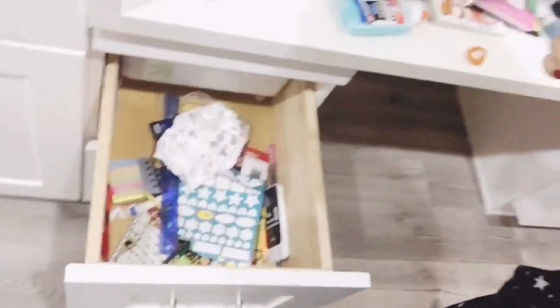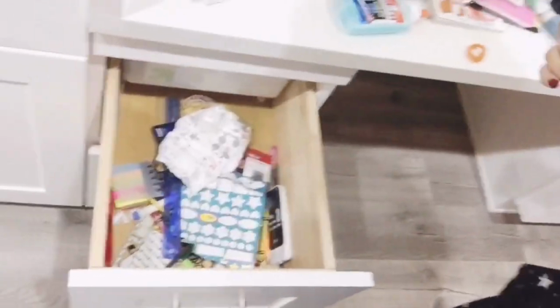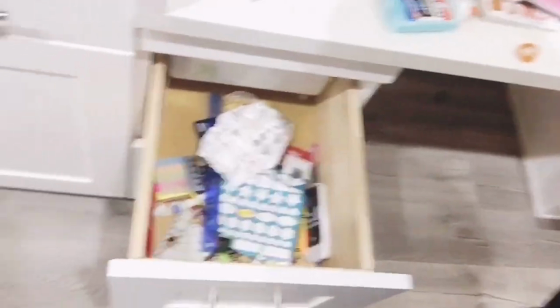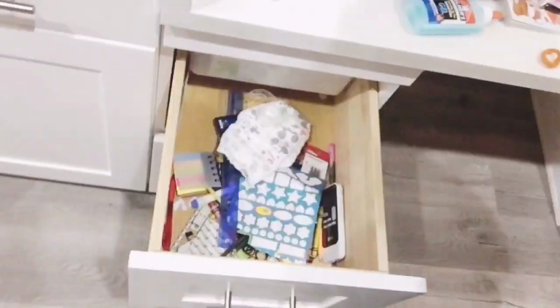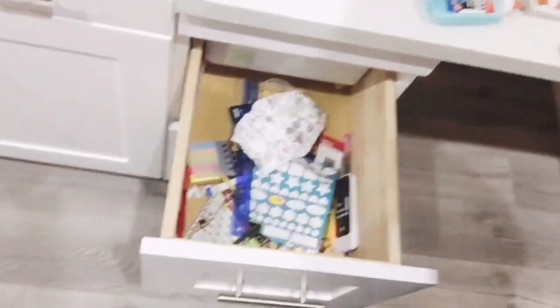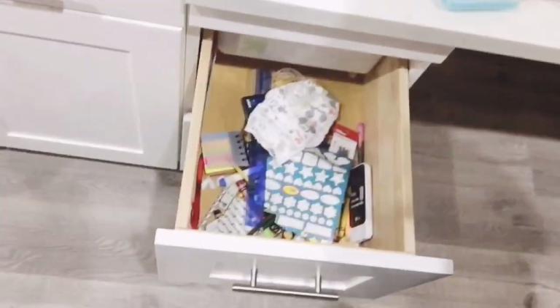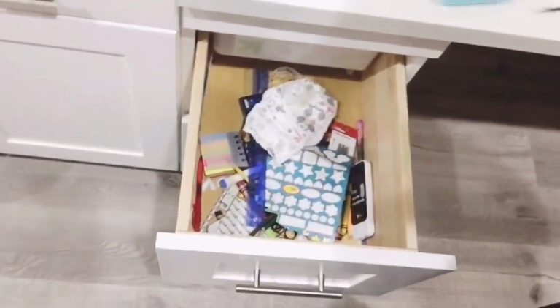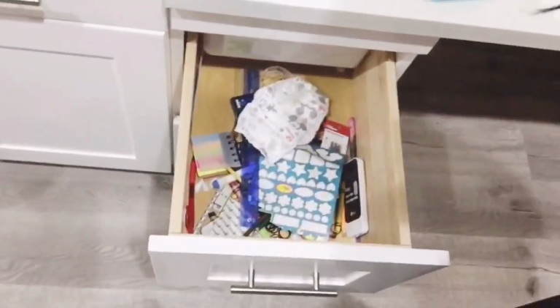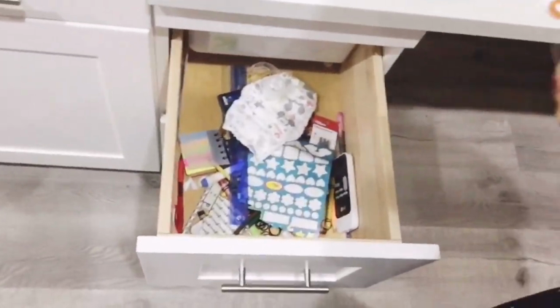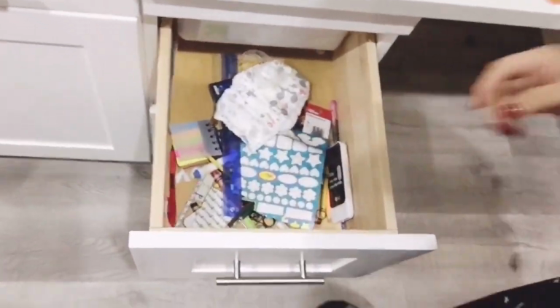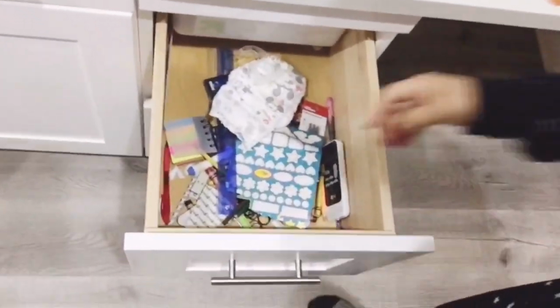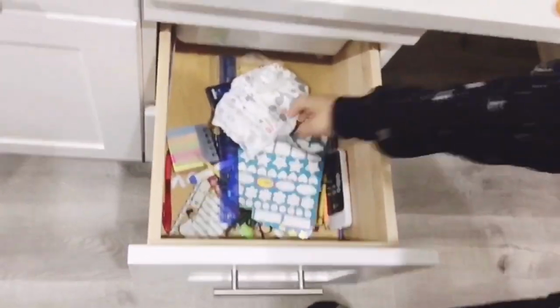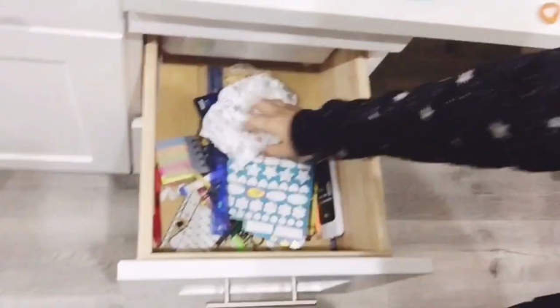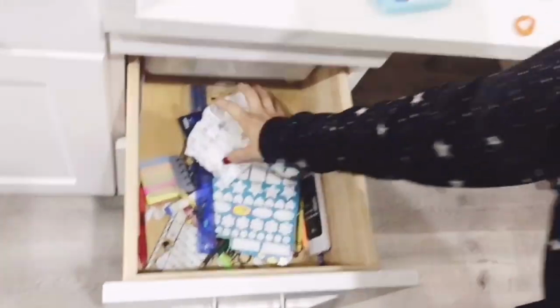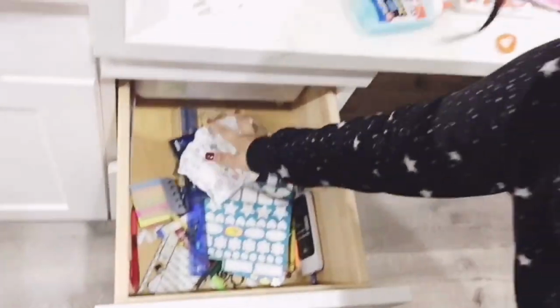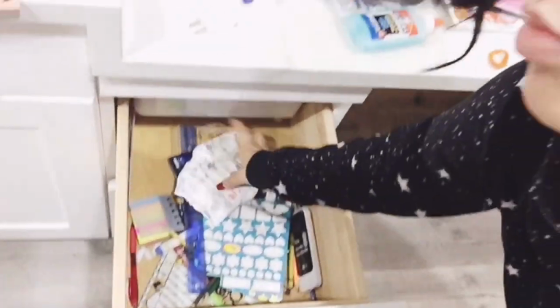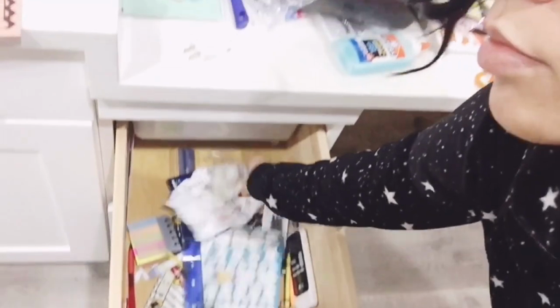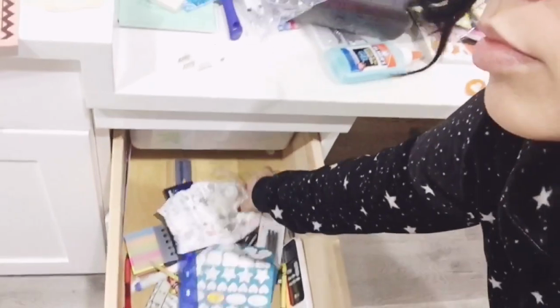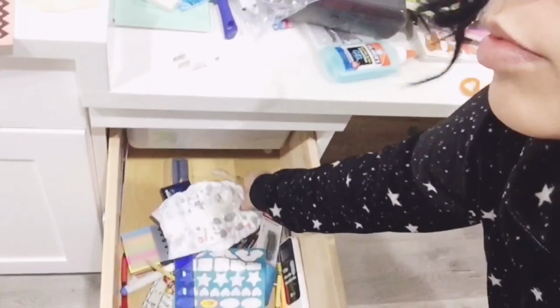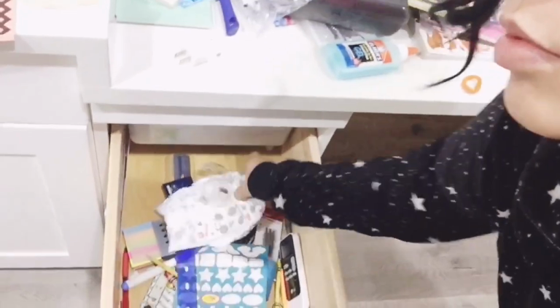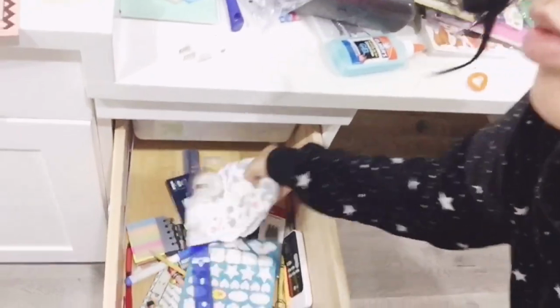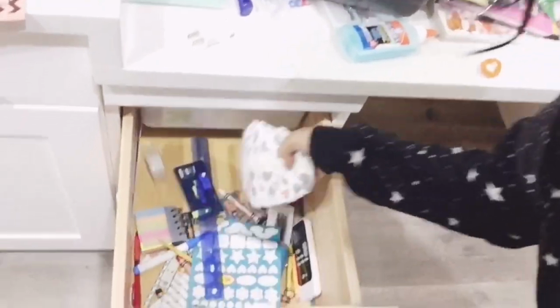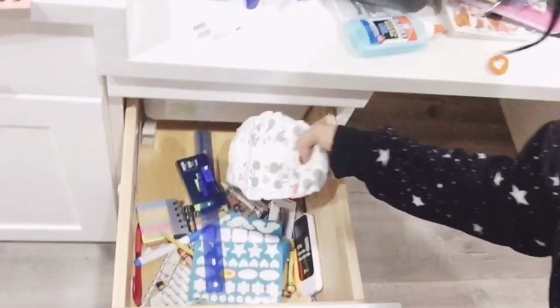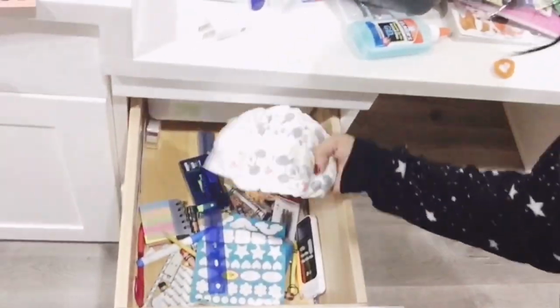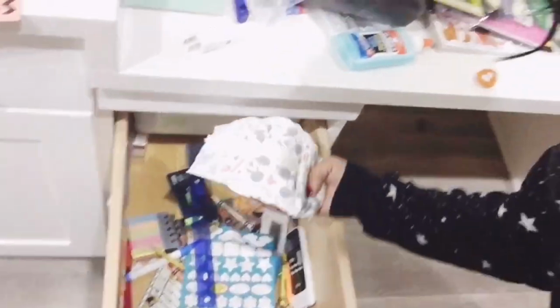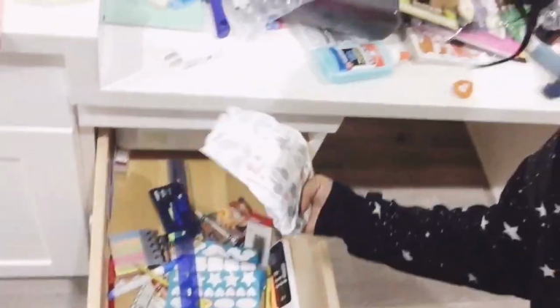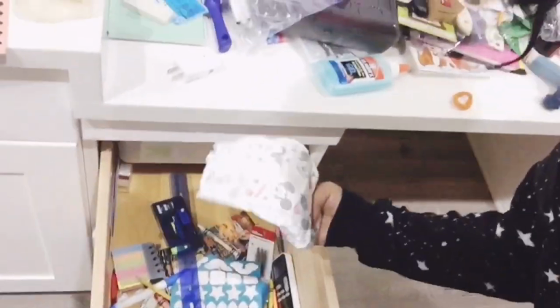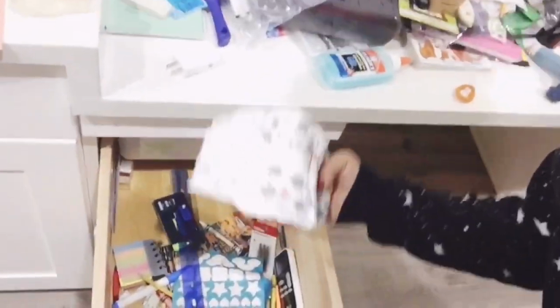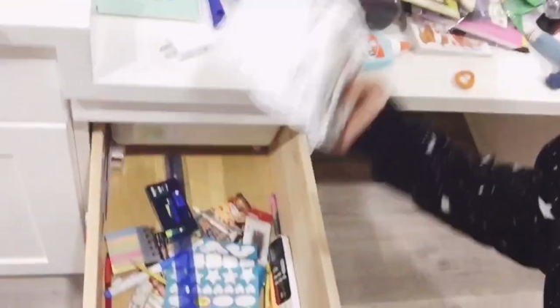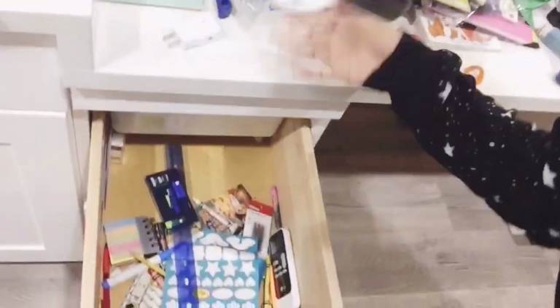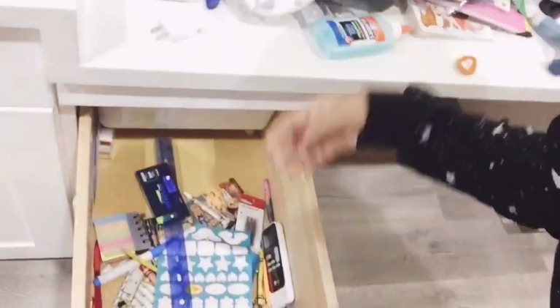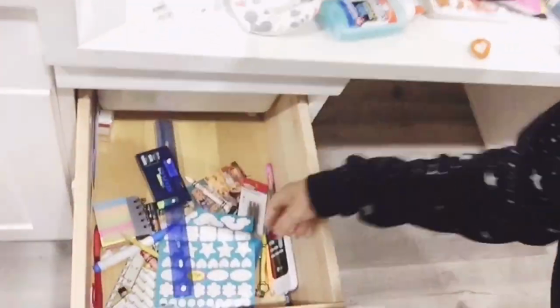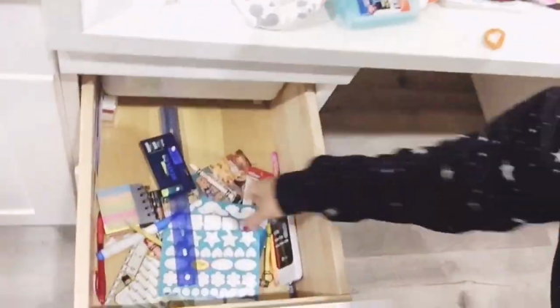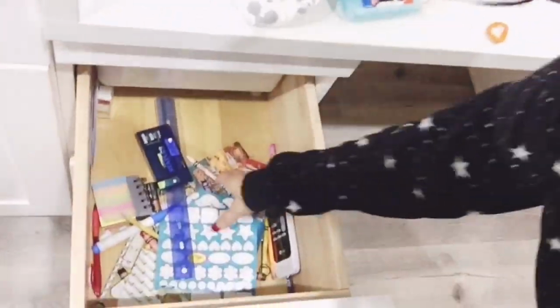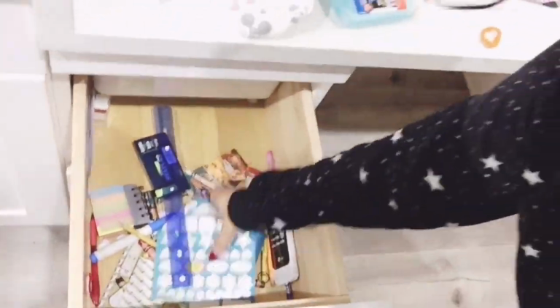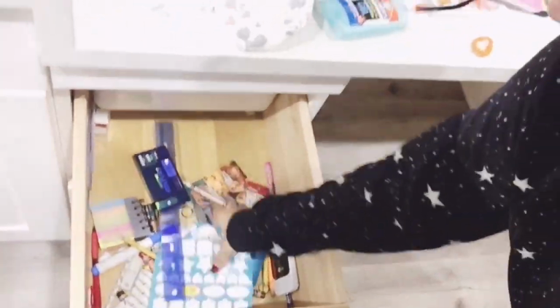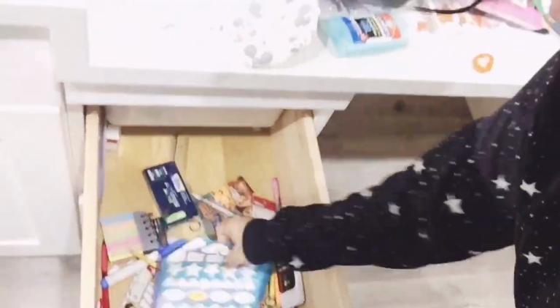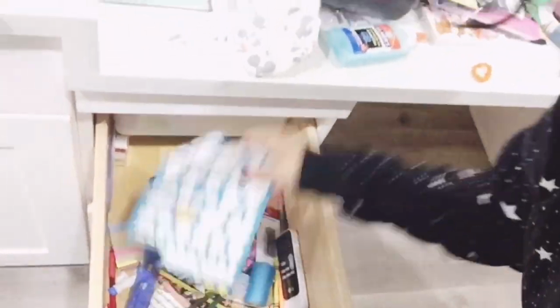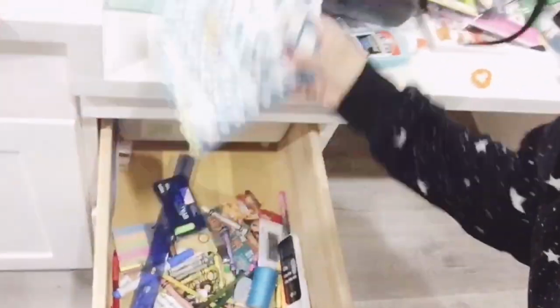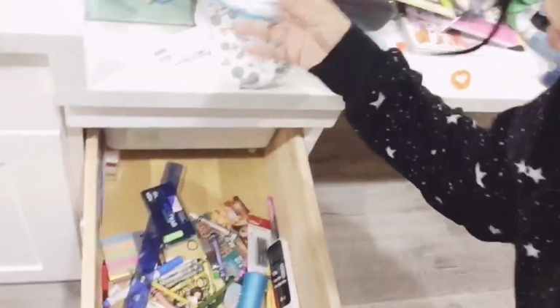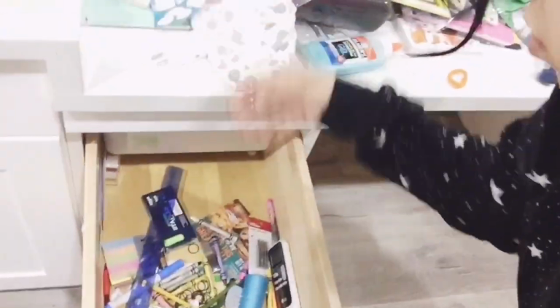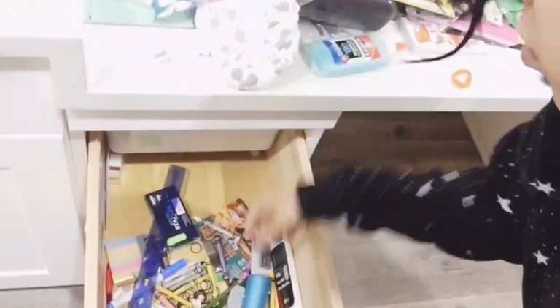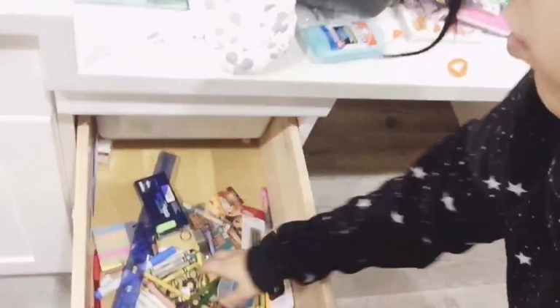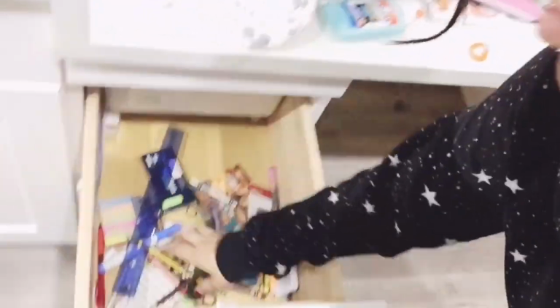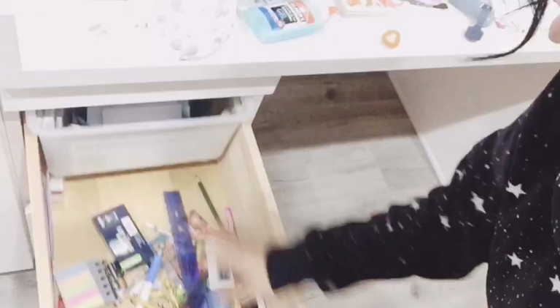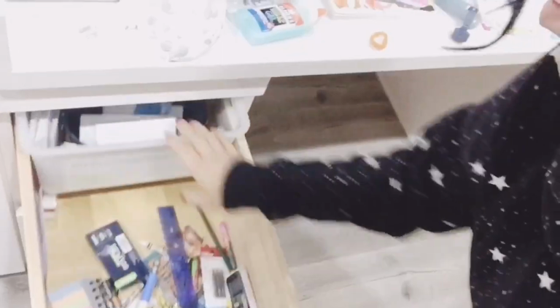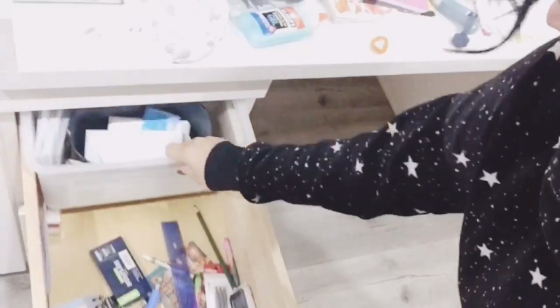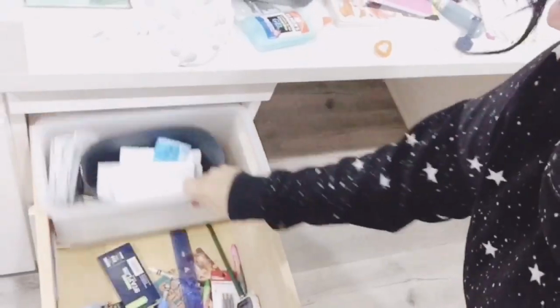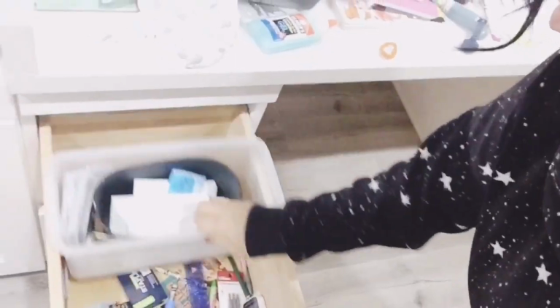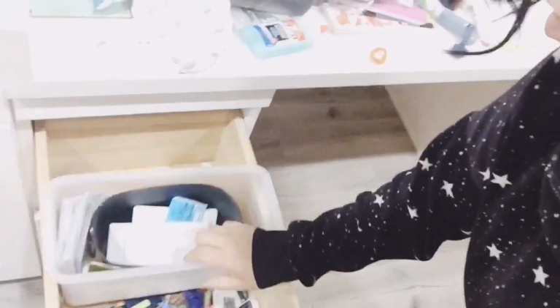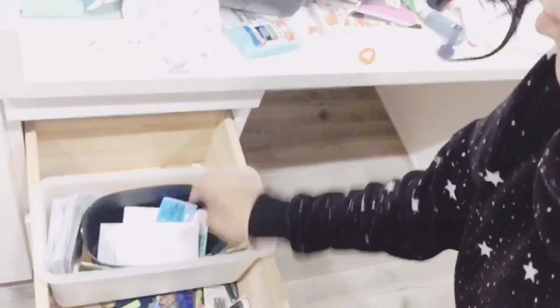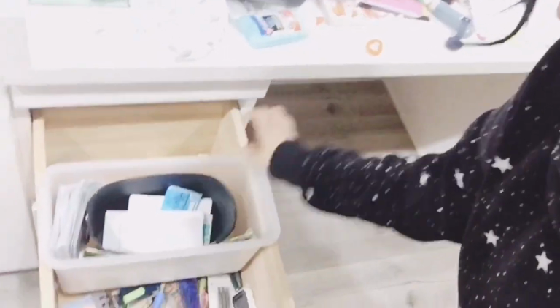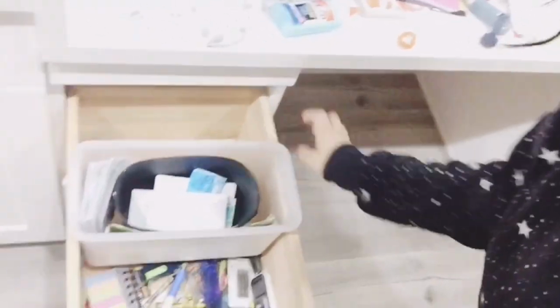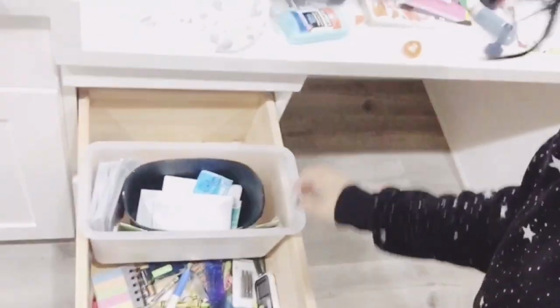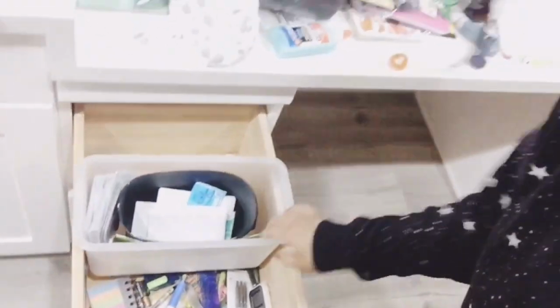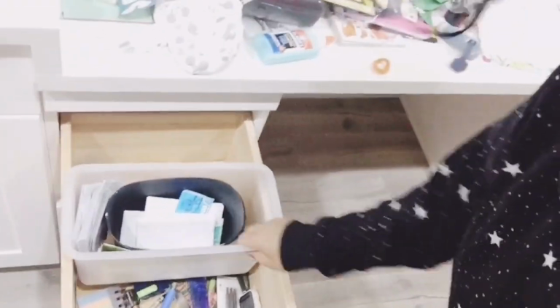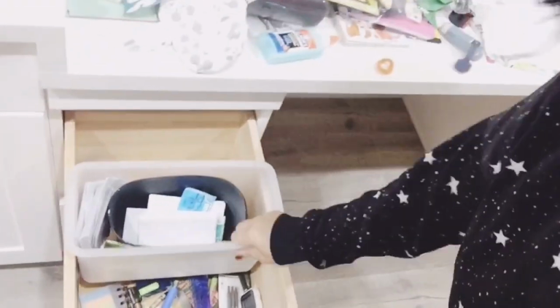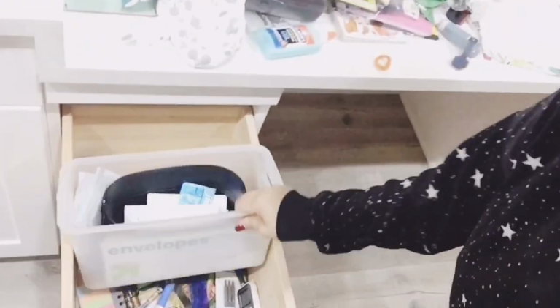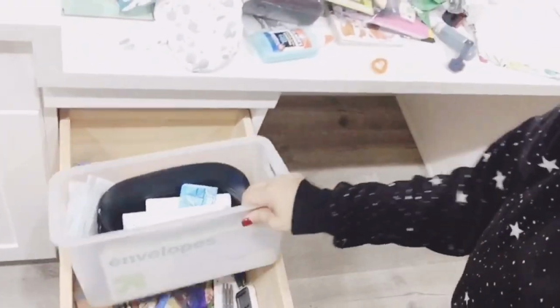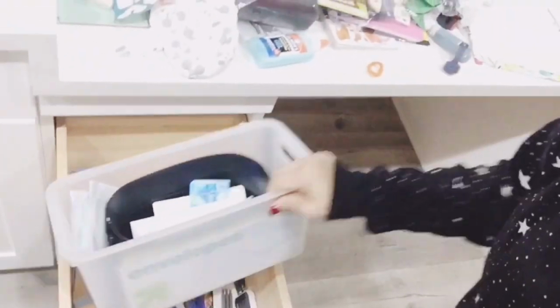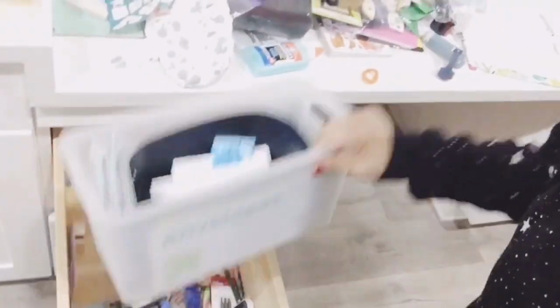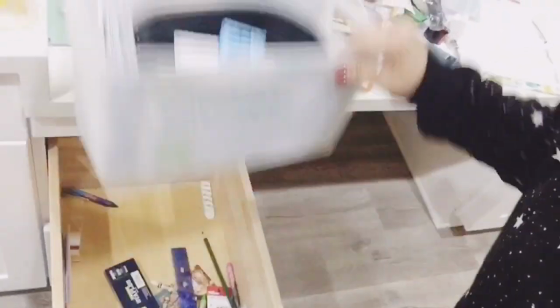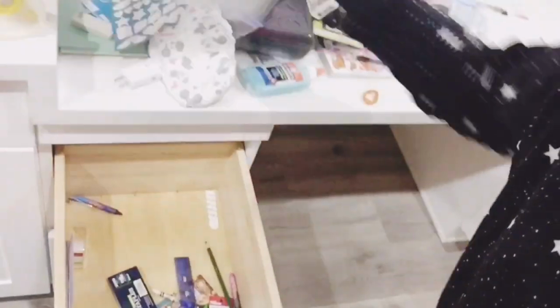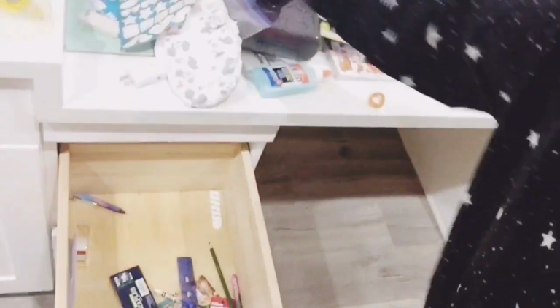It's been such a long time. Look you guys, I even have diapers. That's how long it's been since the last time I cleaned this area out.